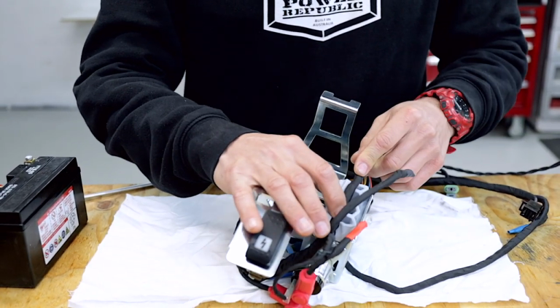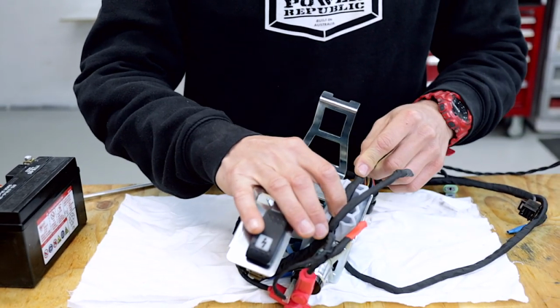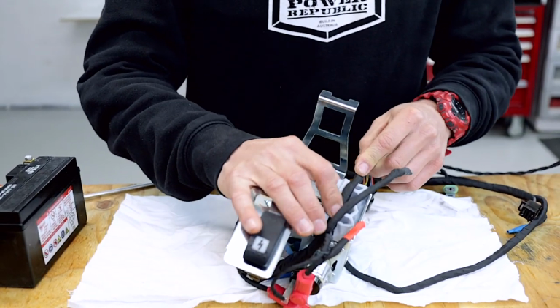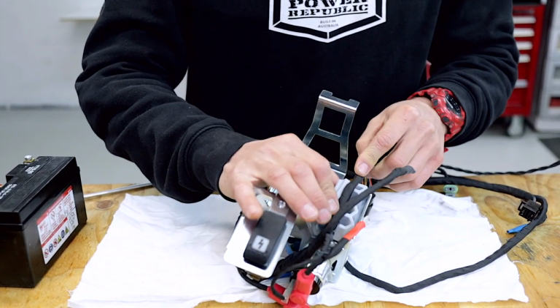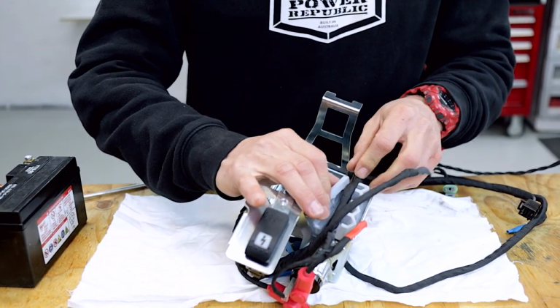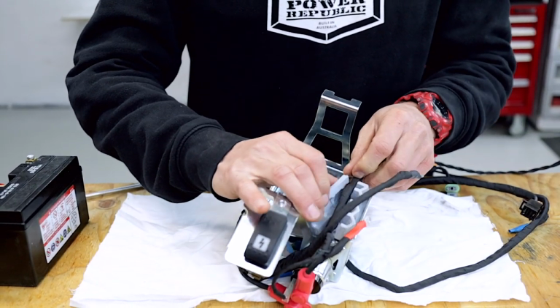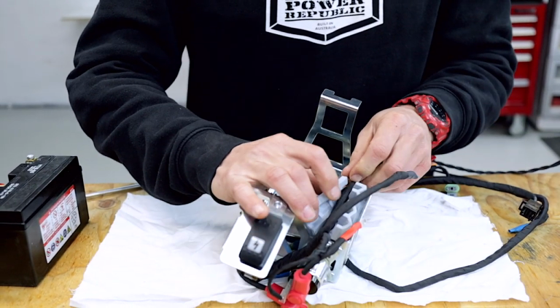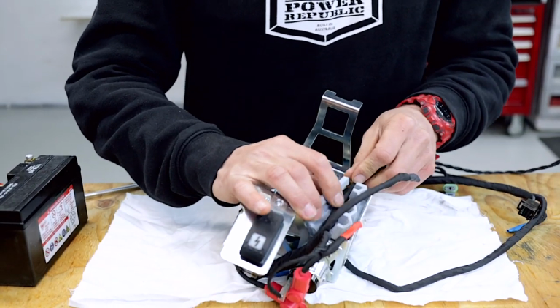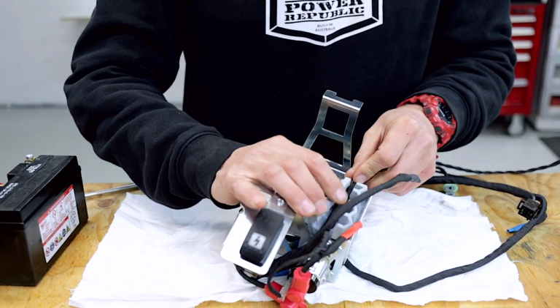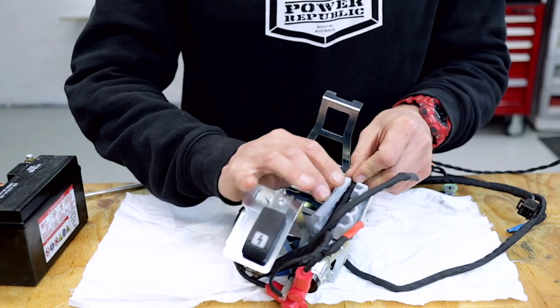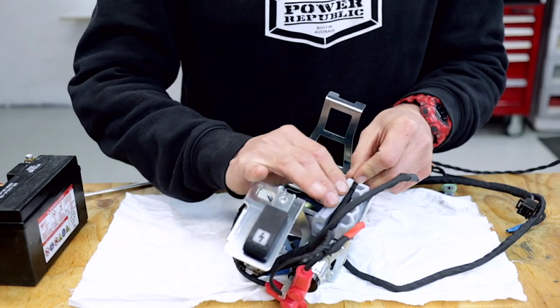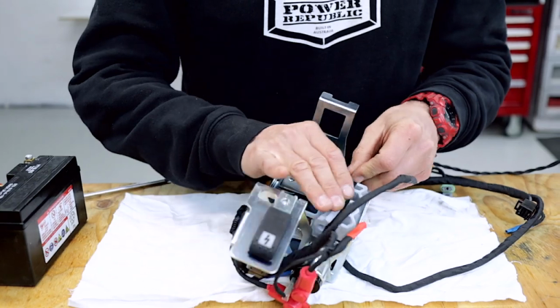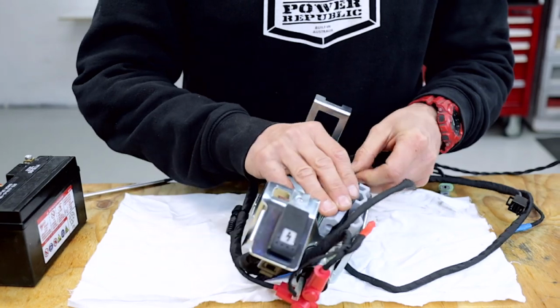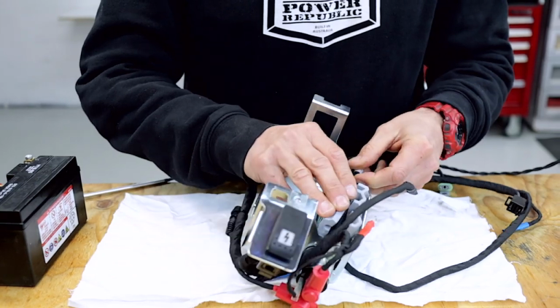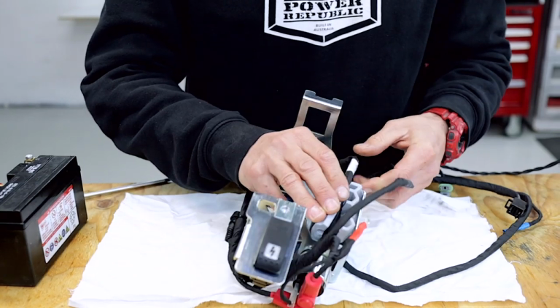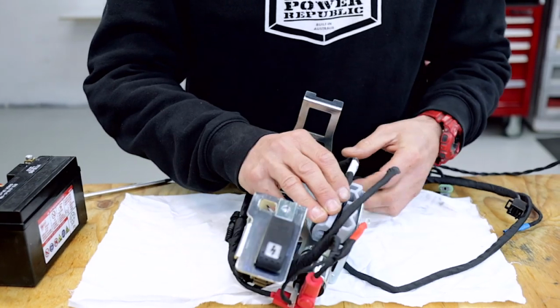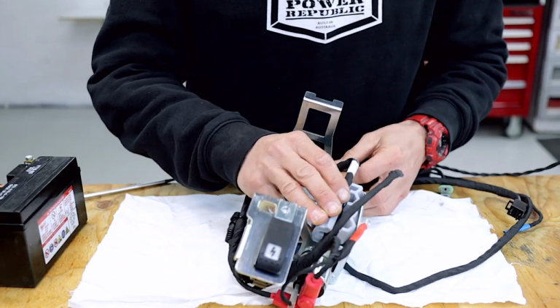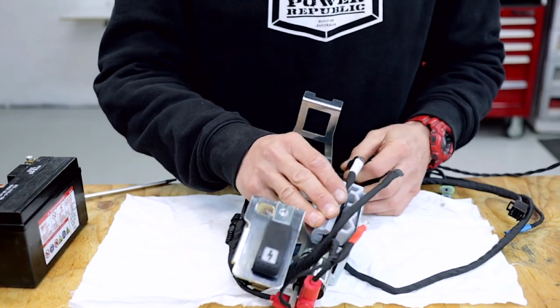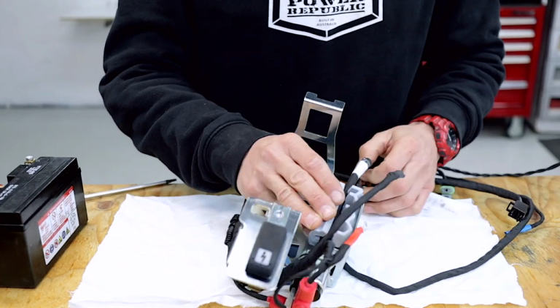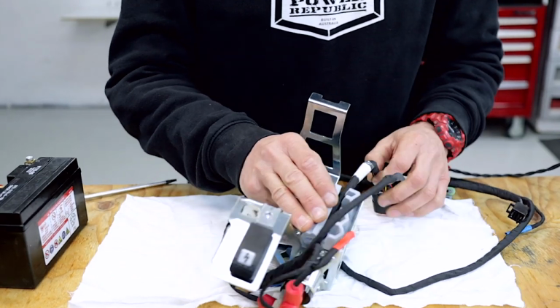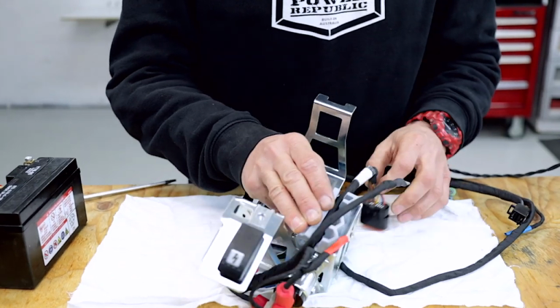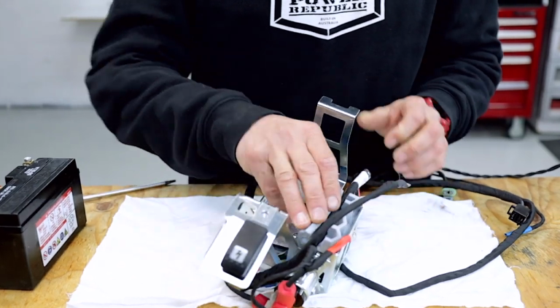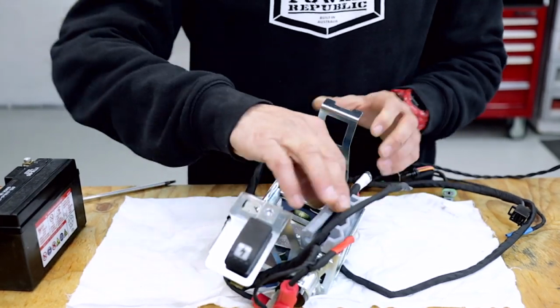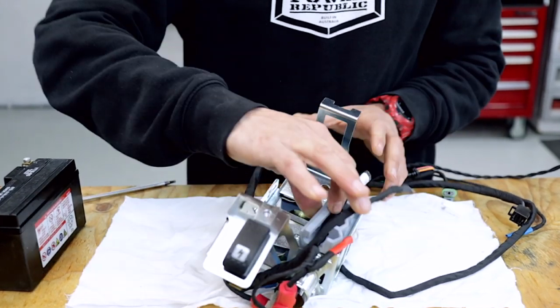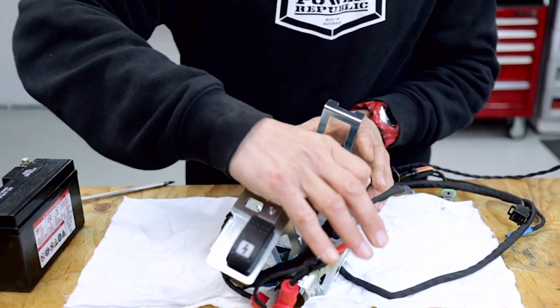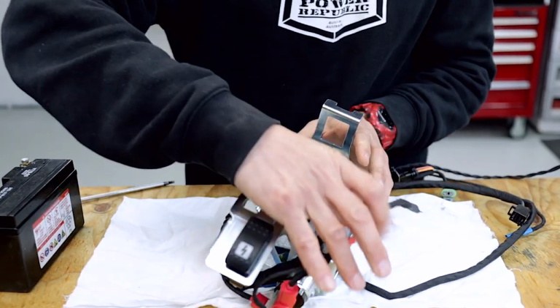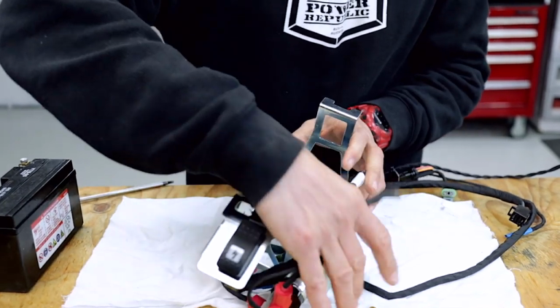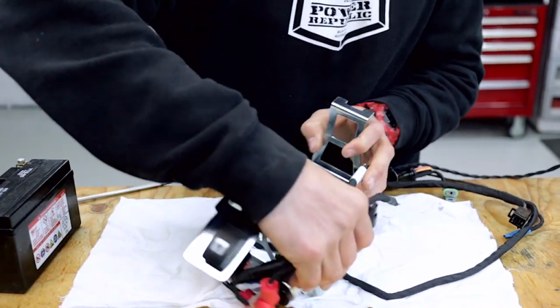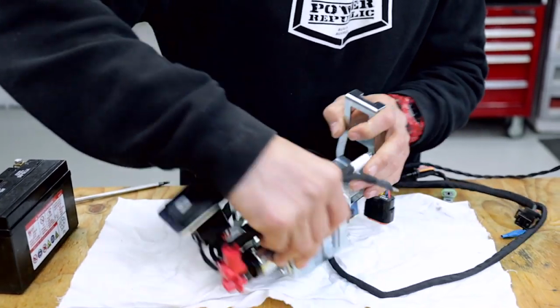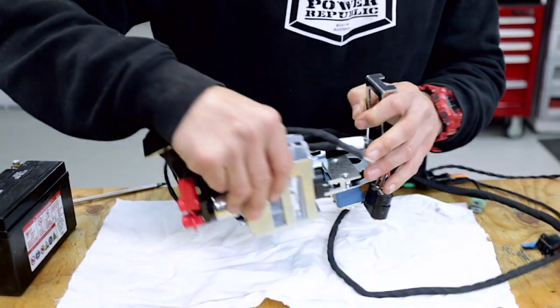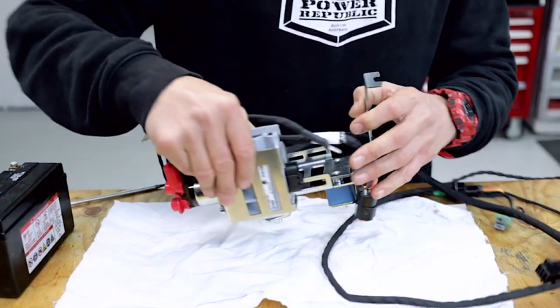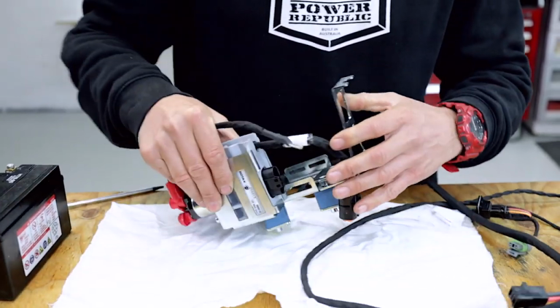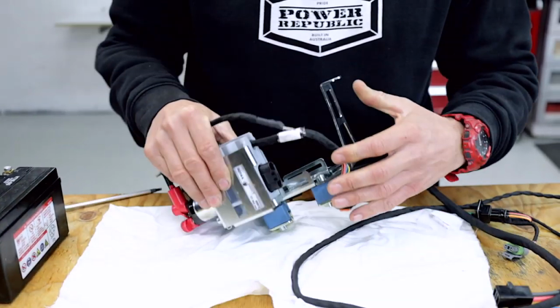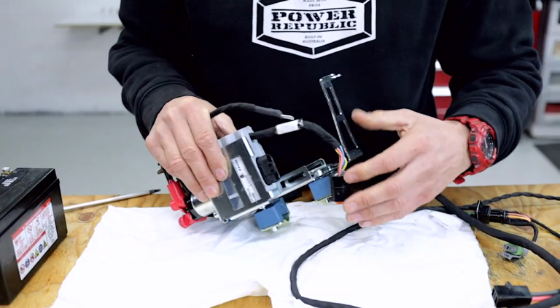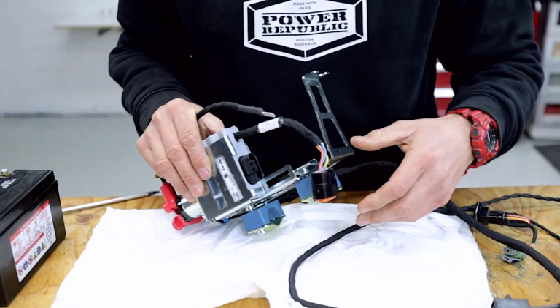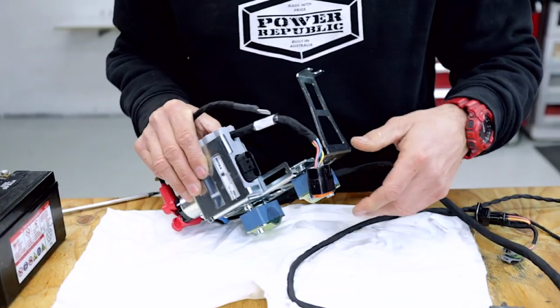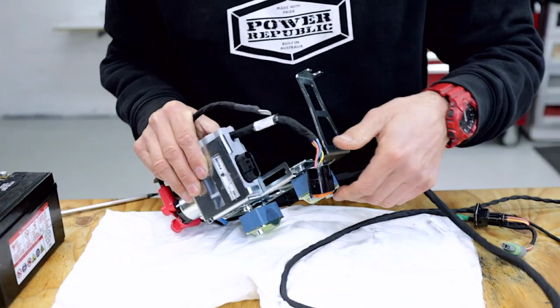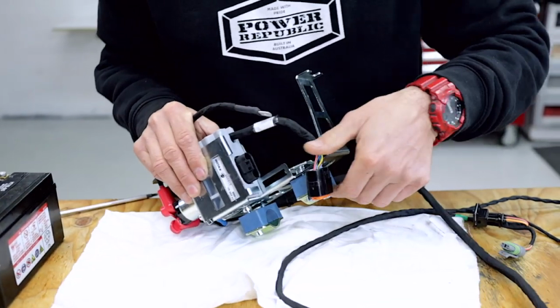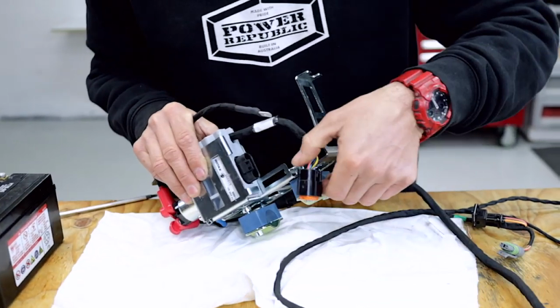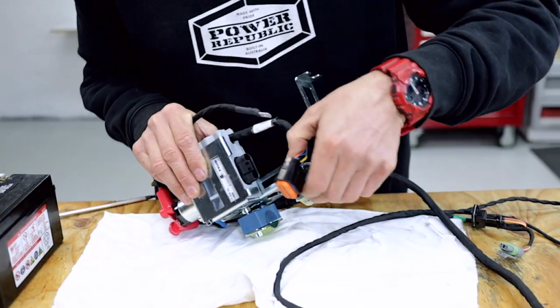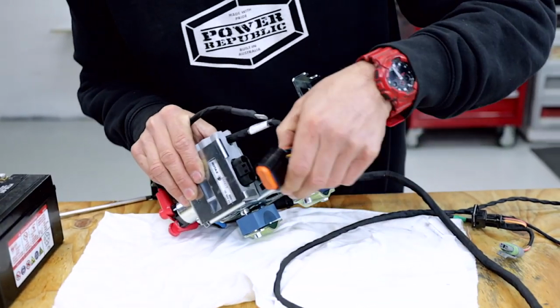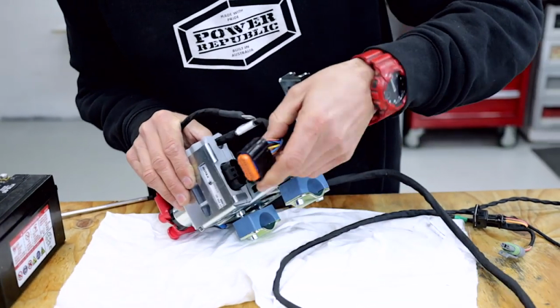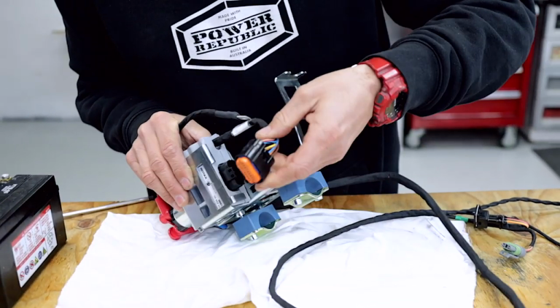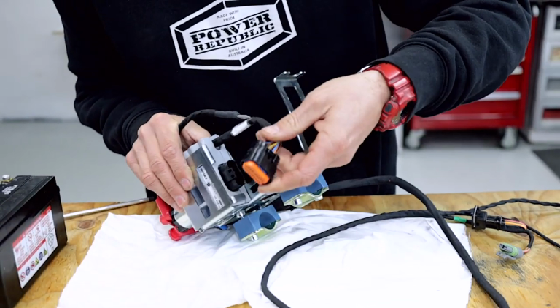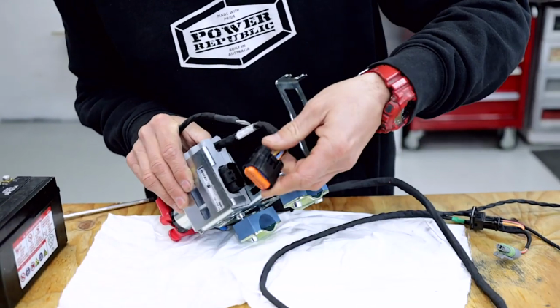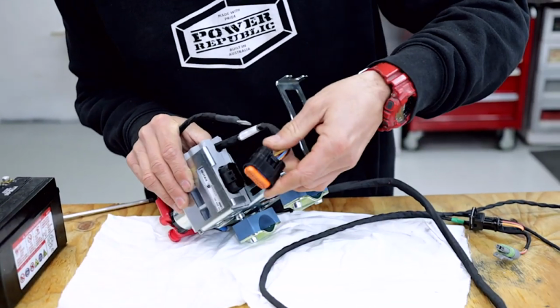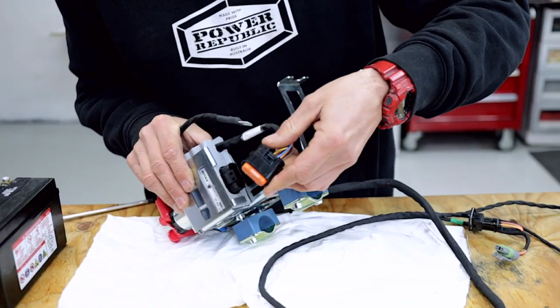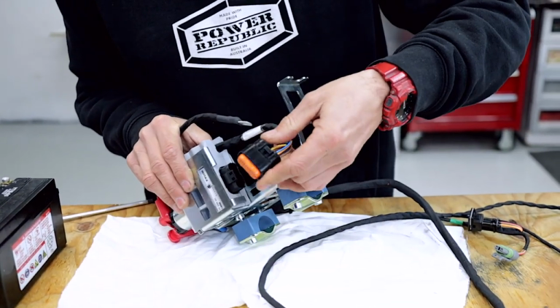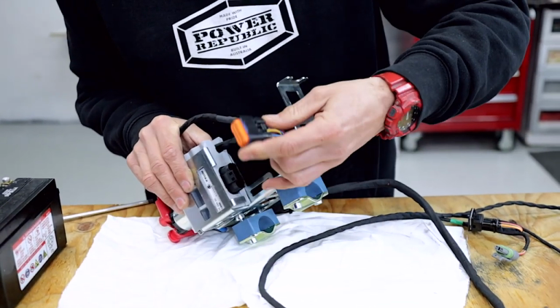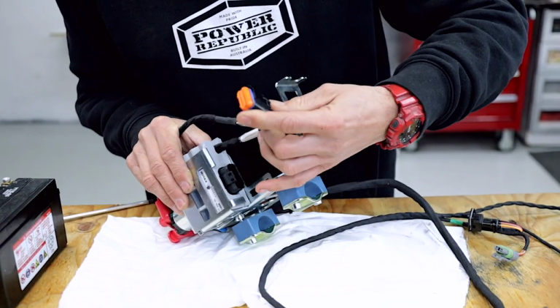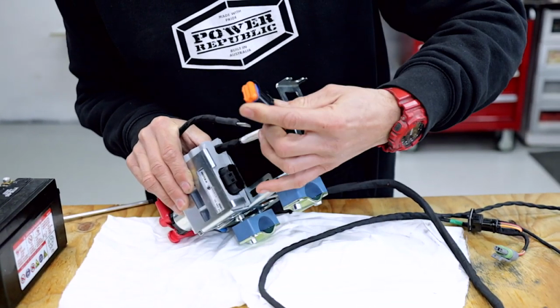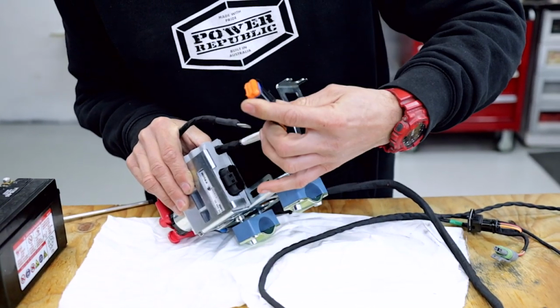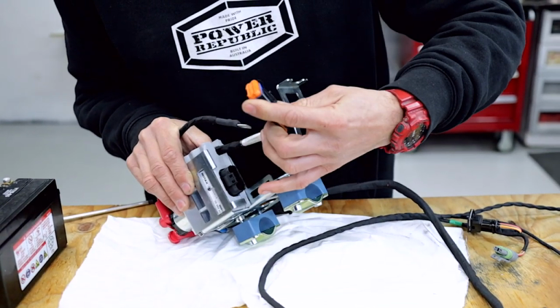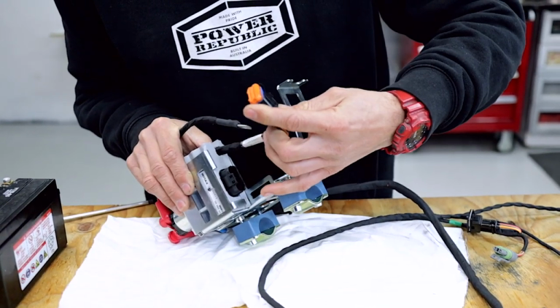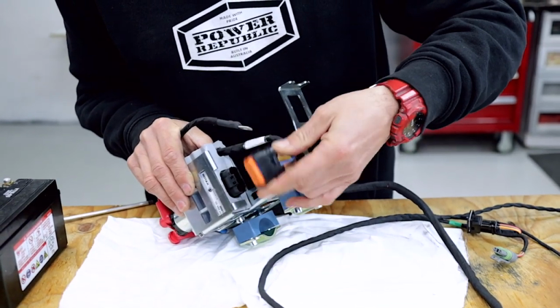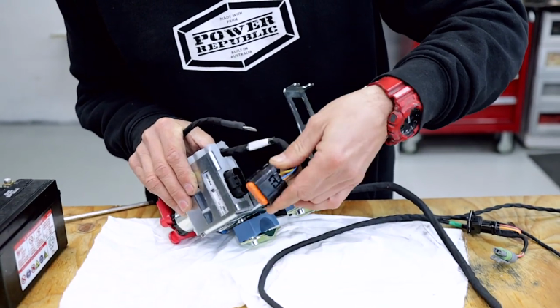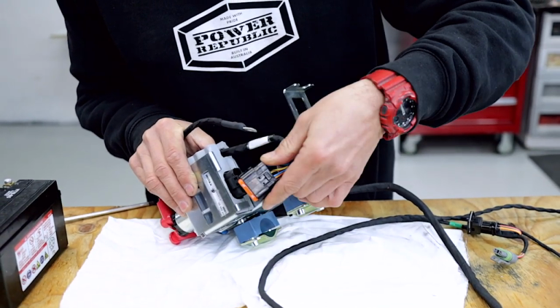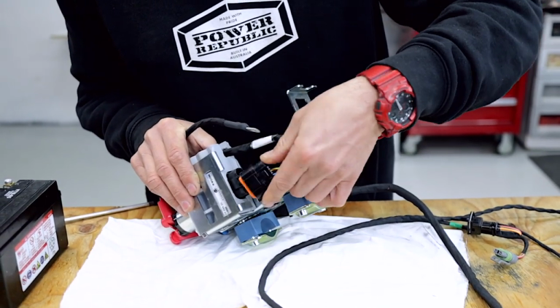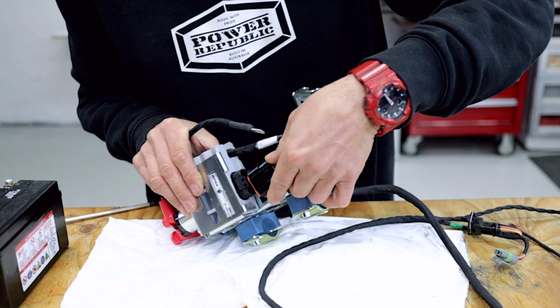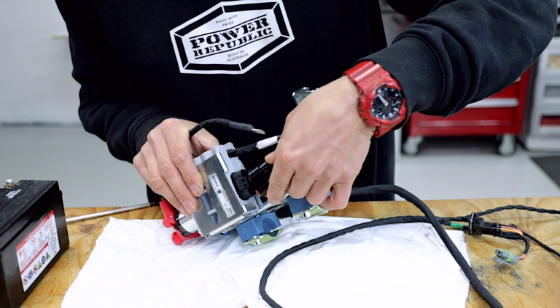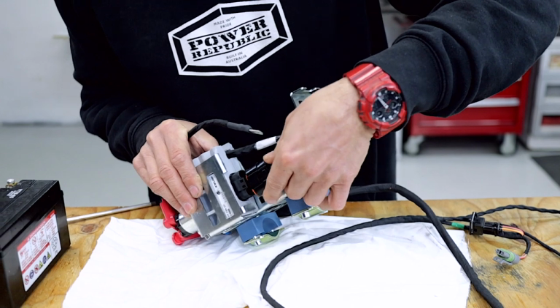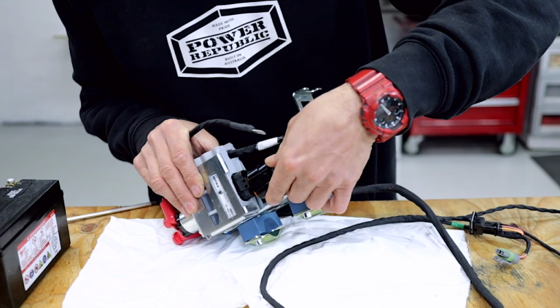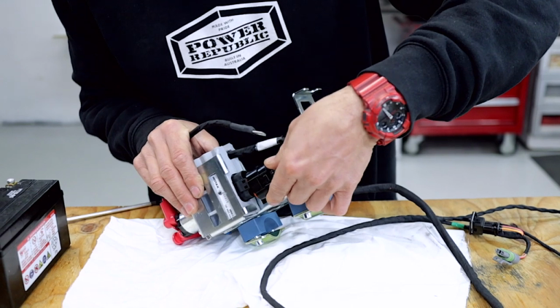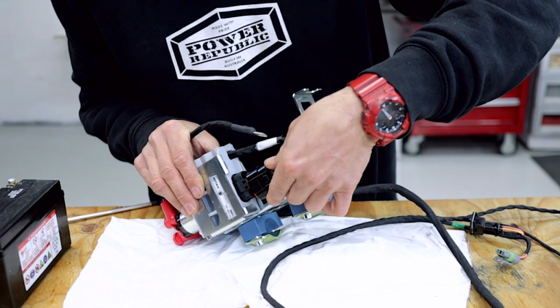Put the harness down through the center and plug in the connector.